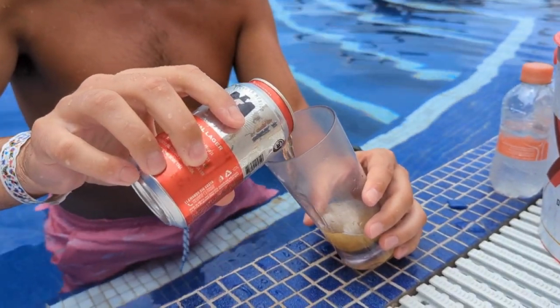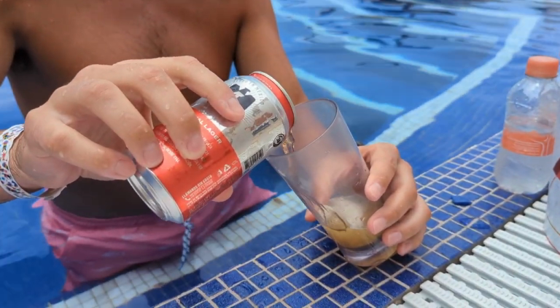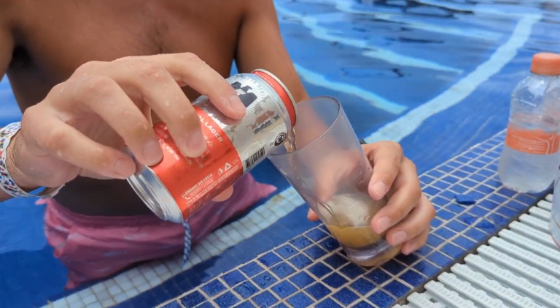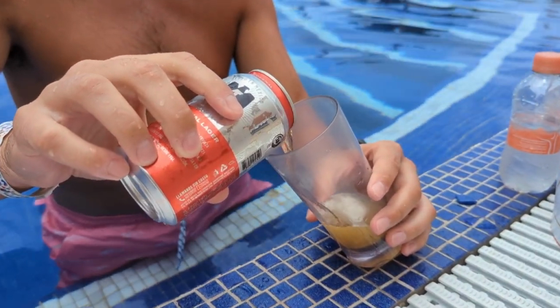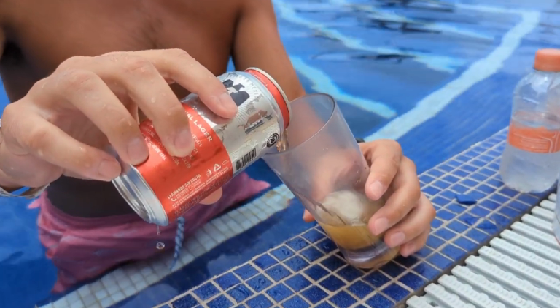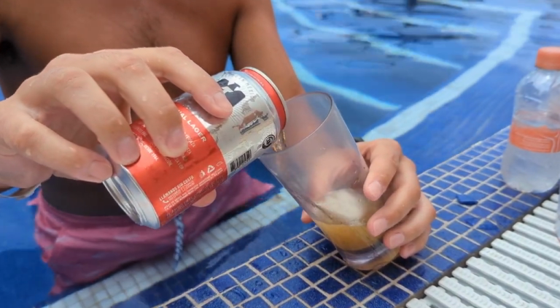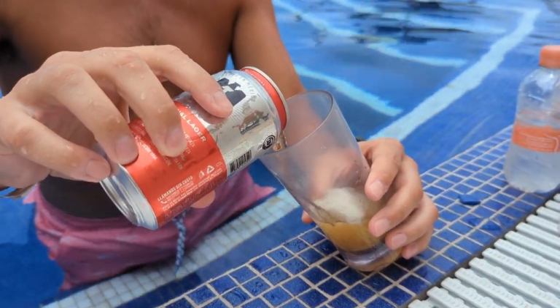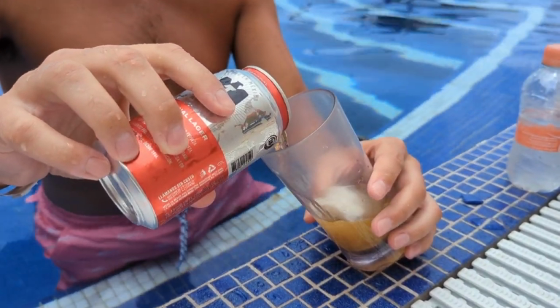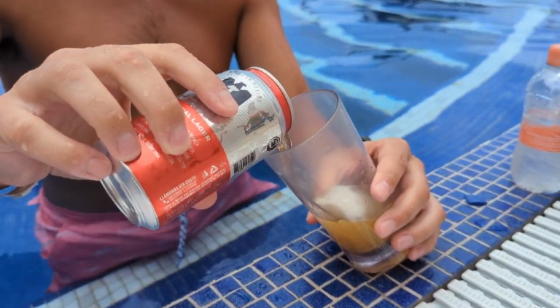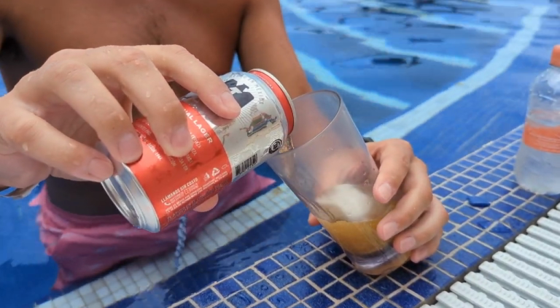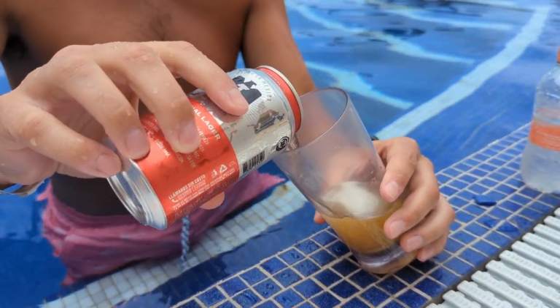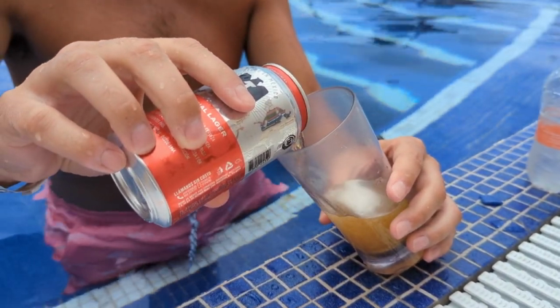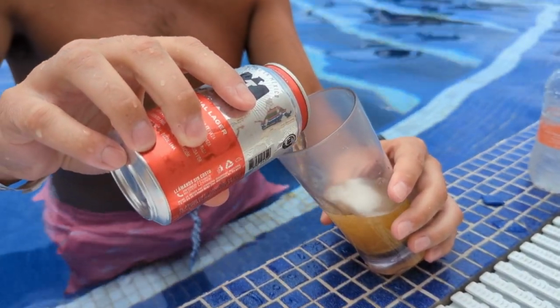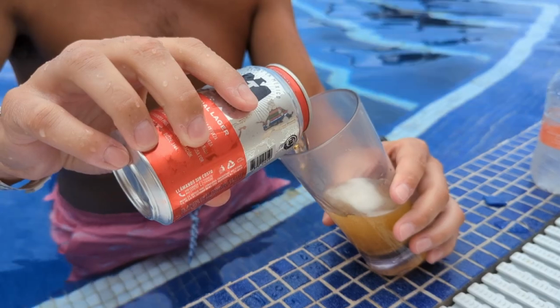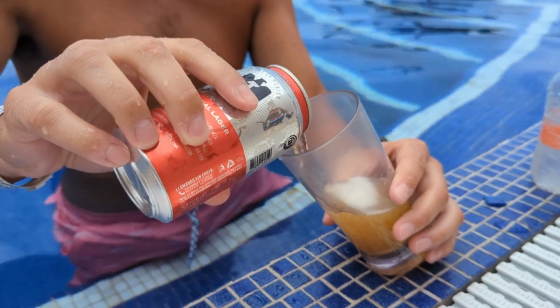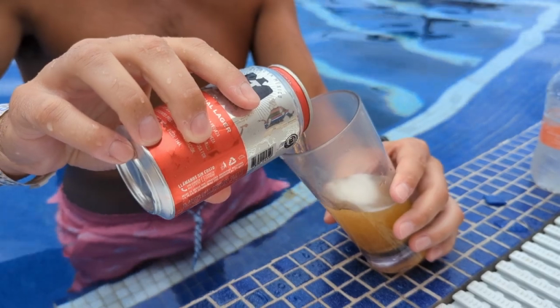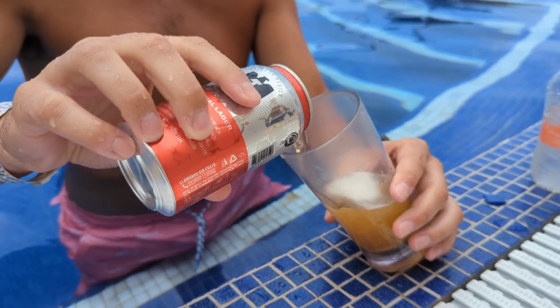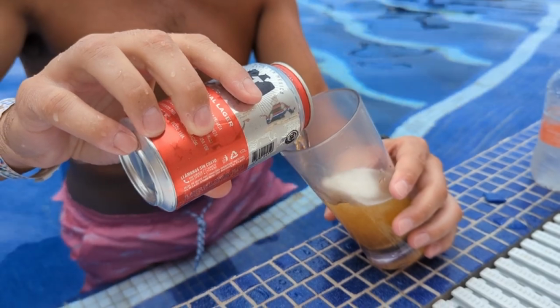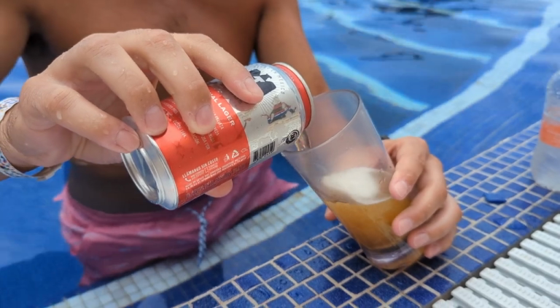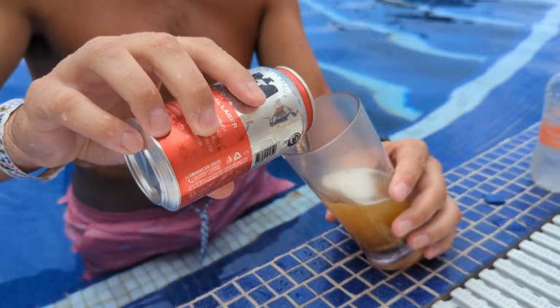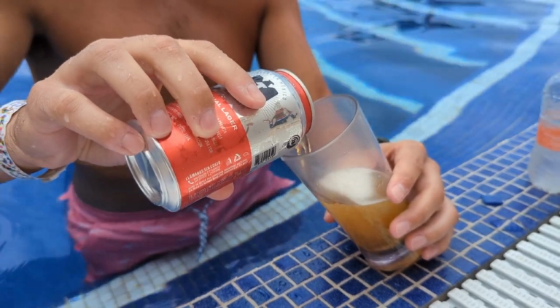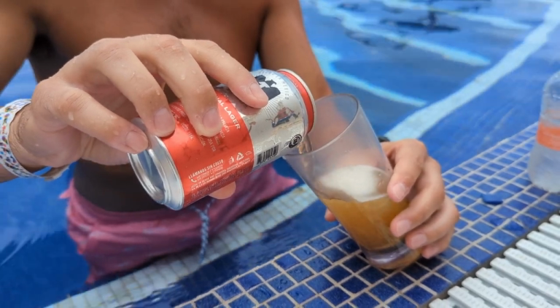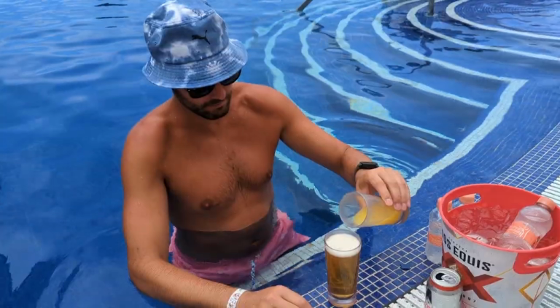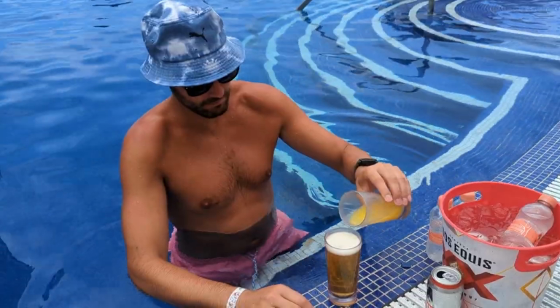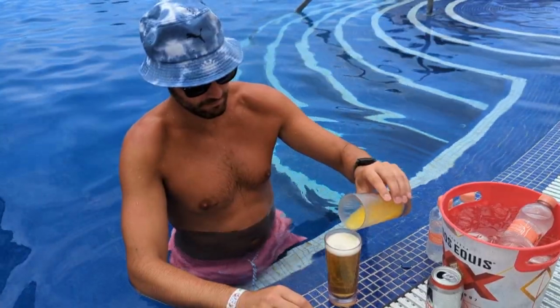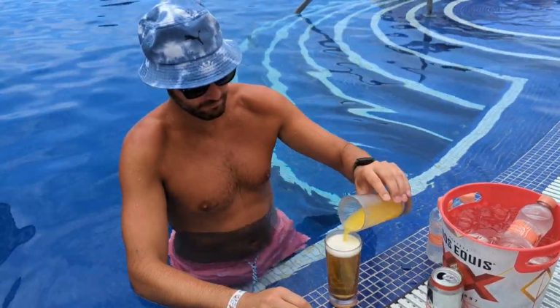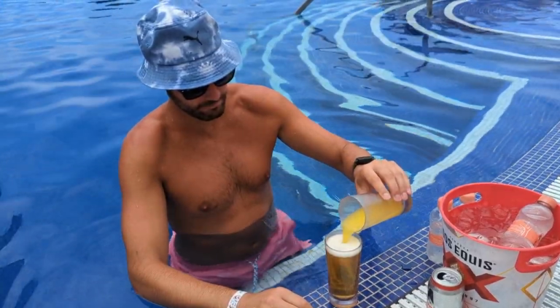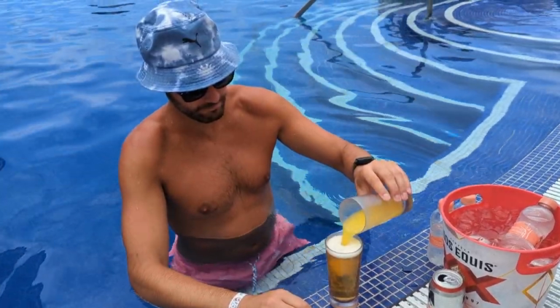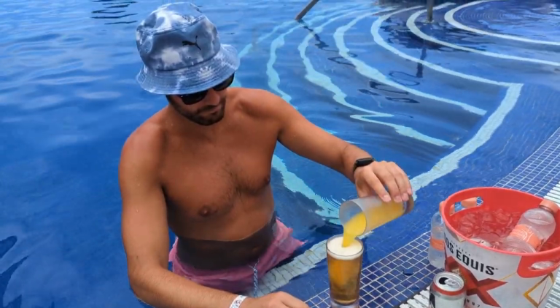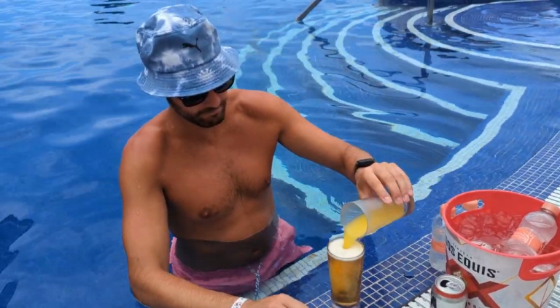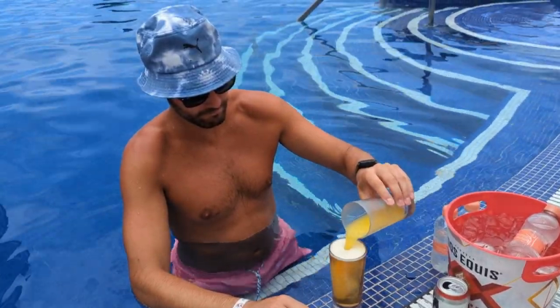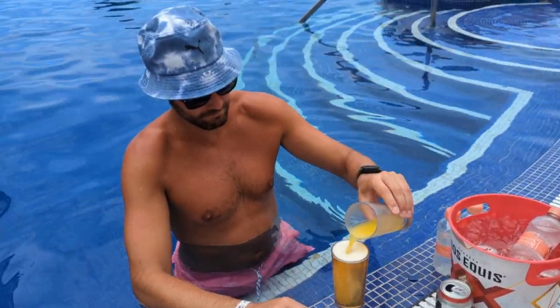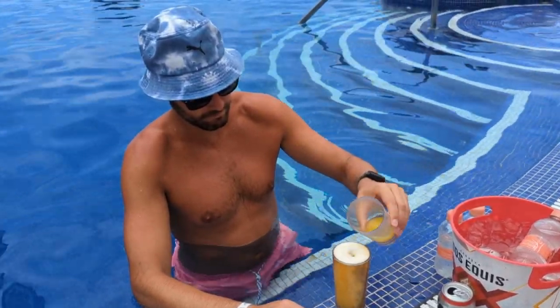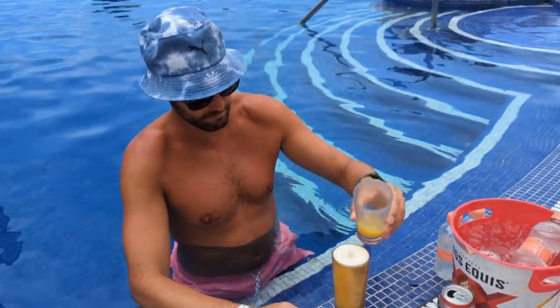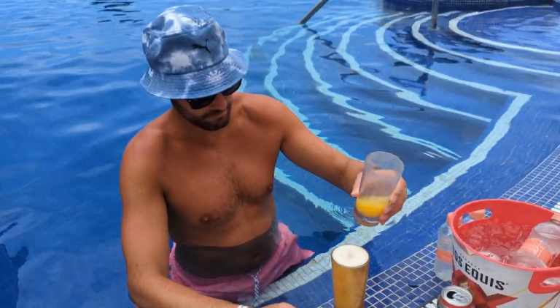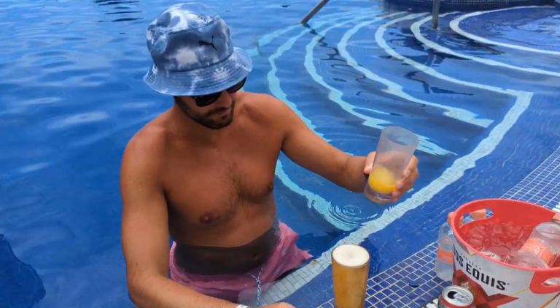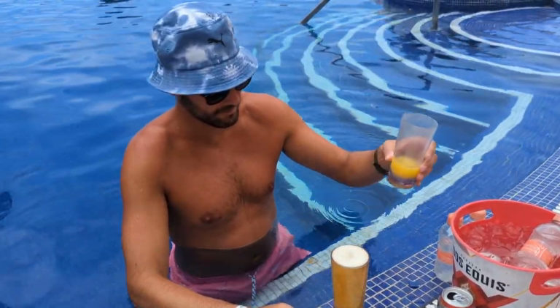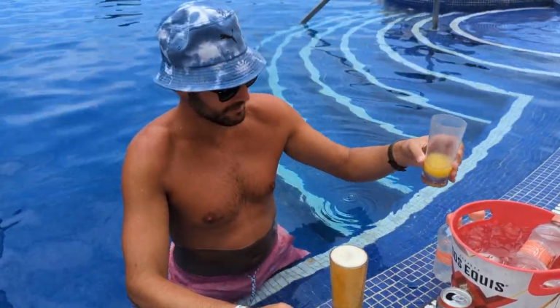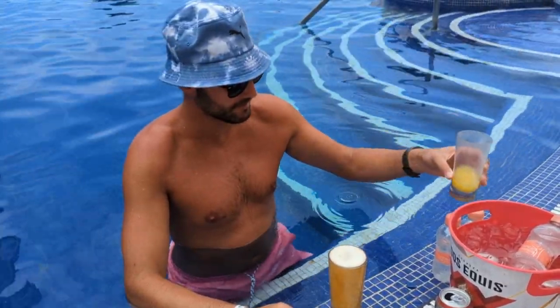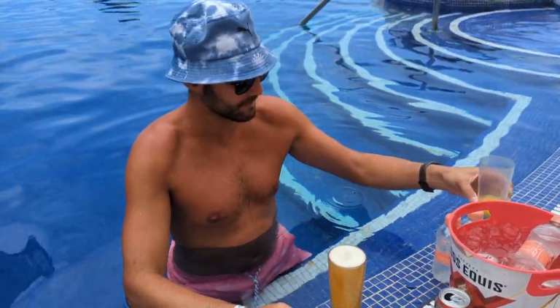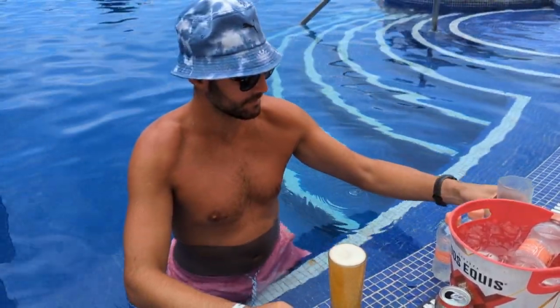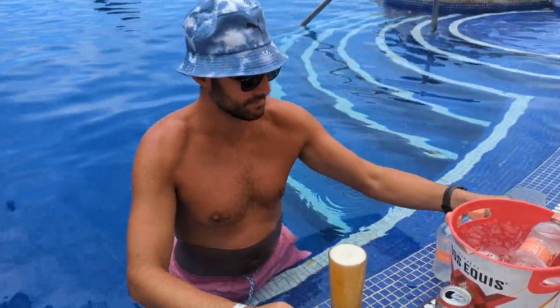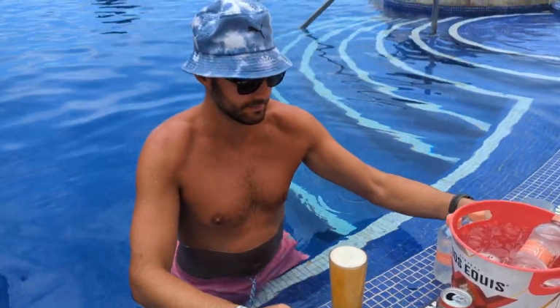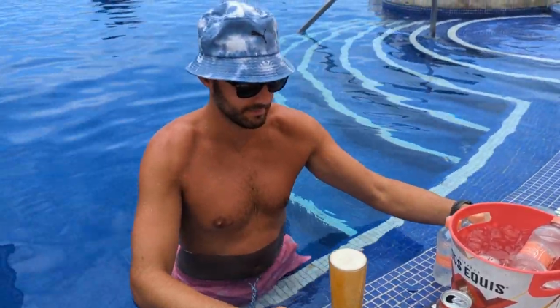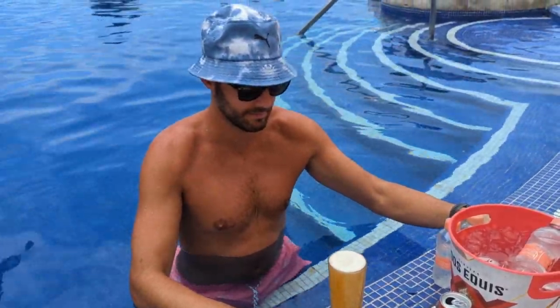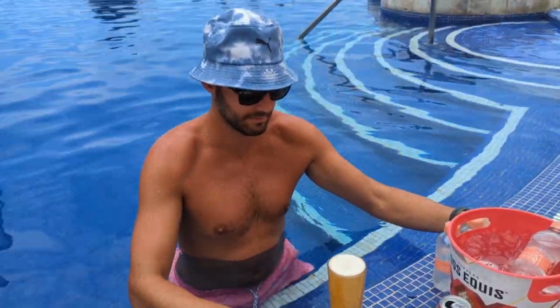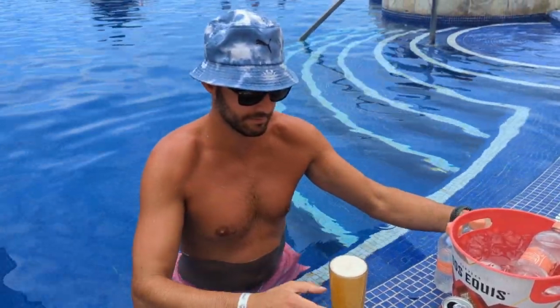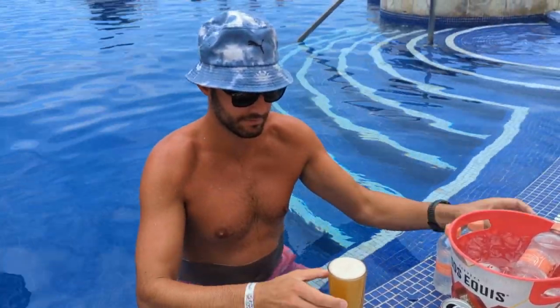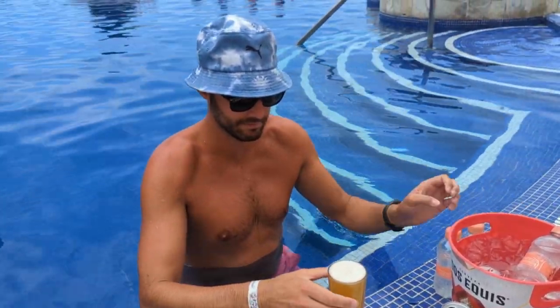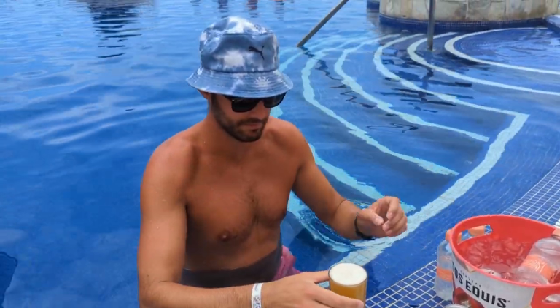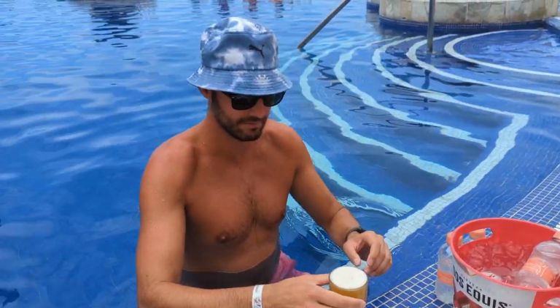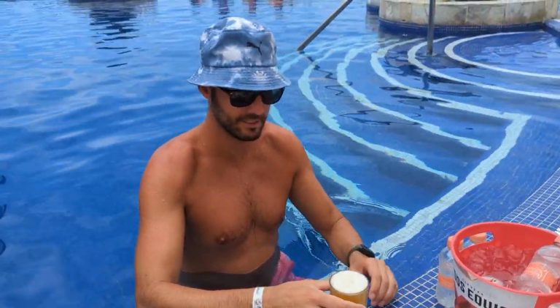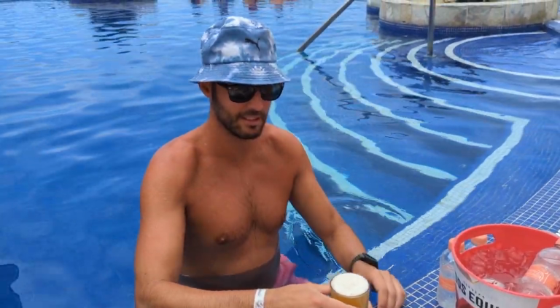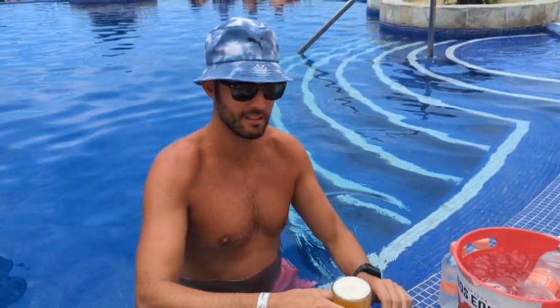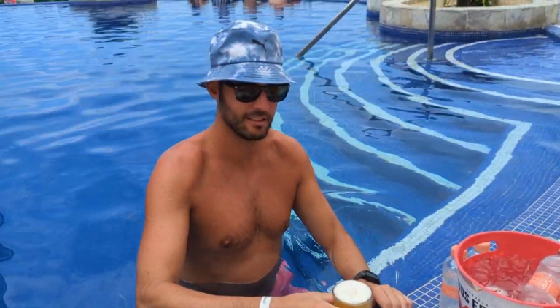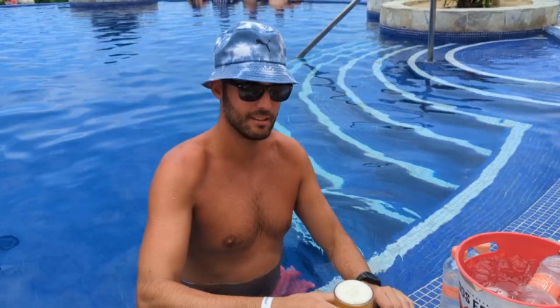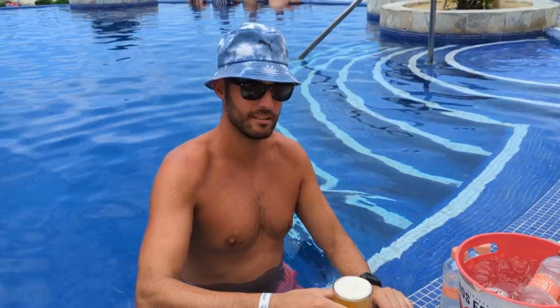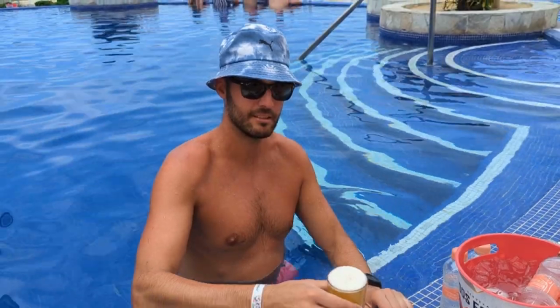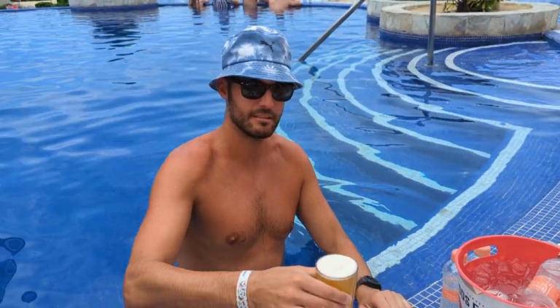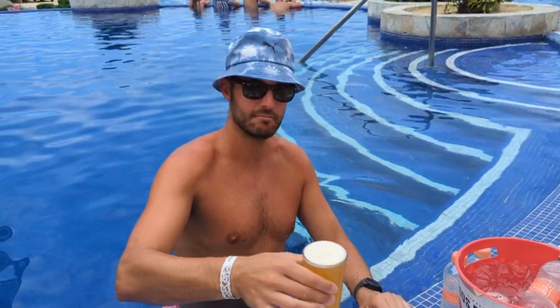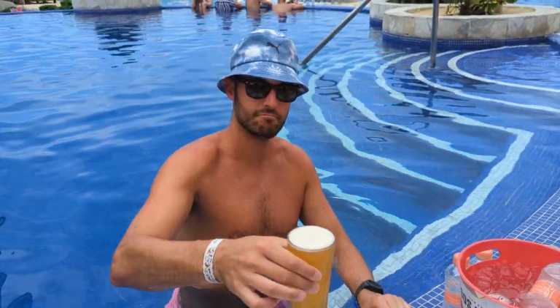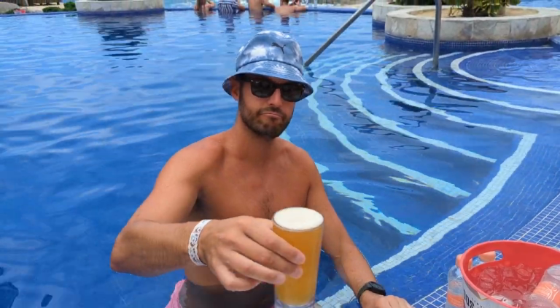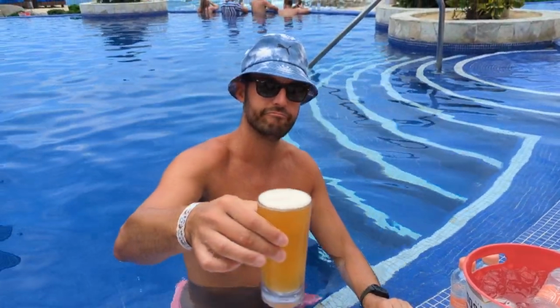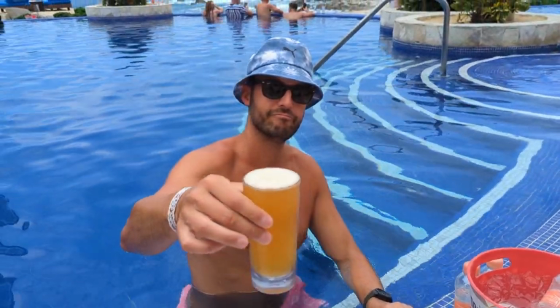Another morning favorite was a beer-mosa — instead of a mimosa, it's an ice-cold beer or cerveza with a splash of orange juice.